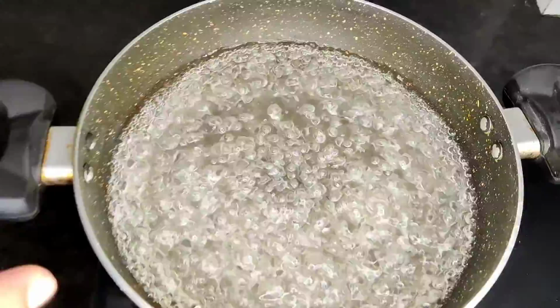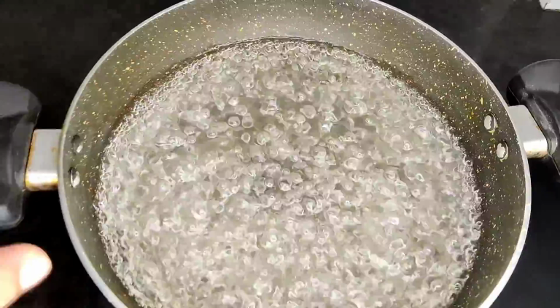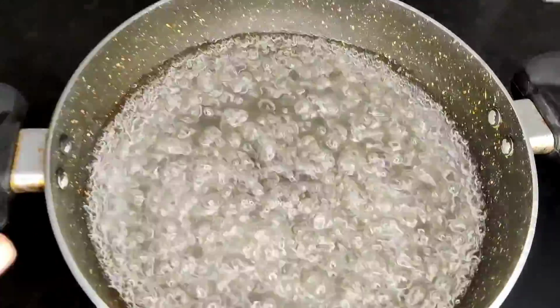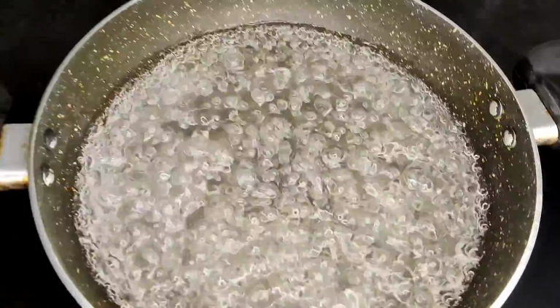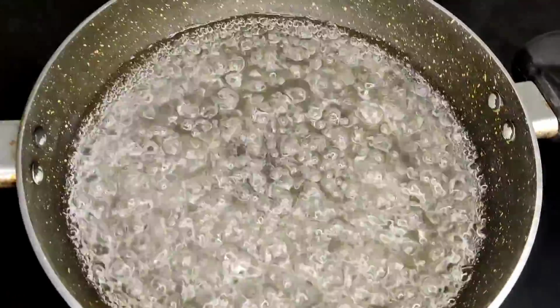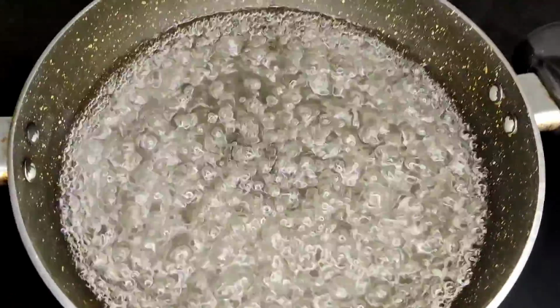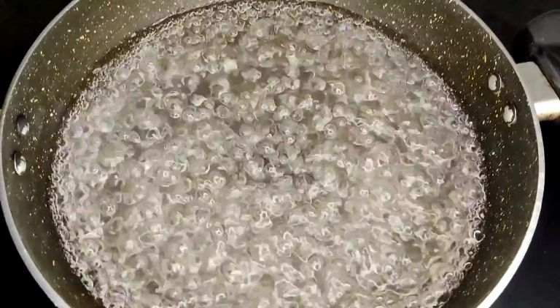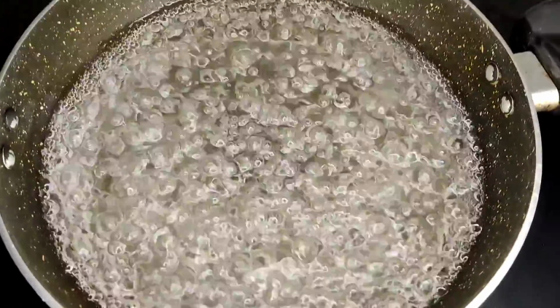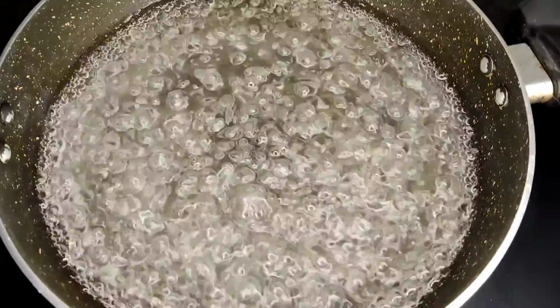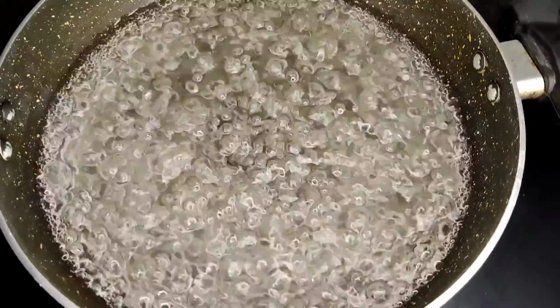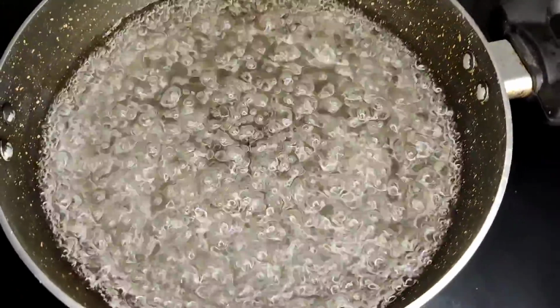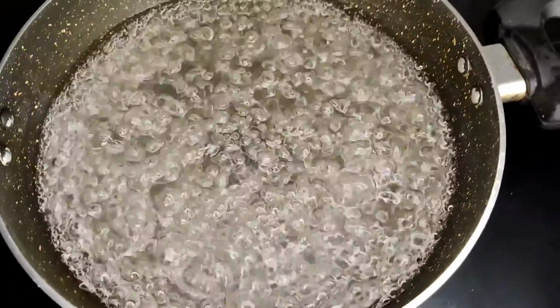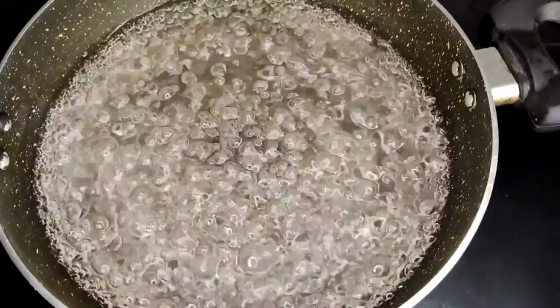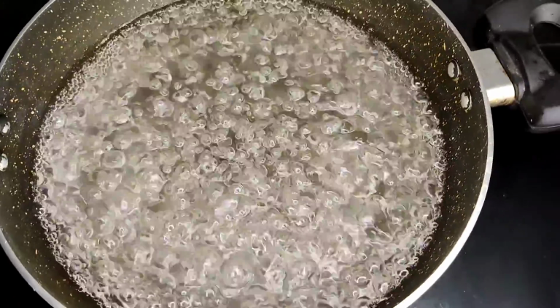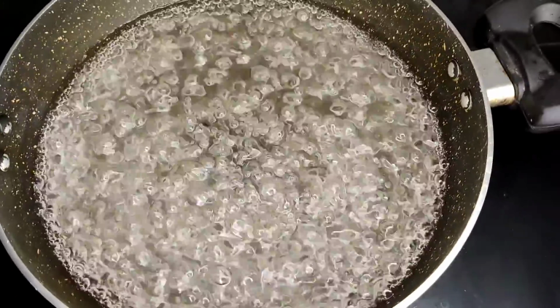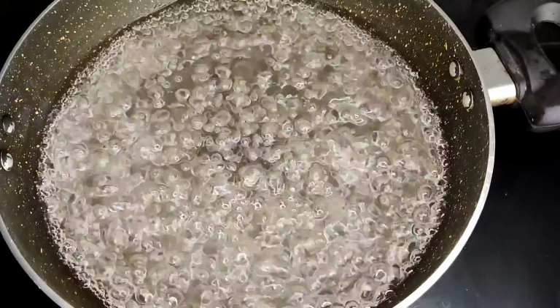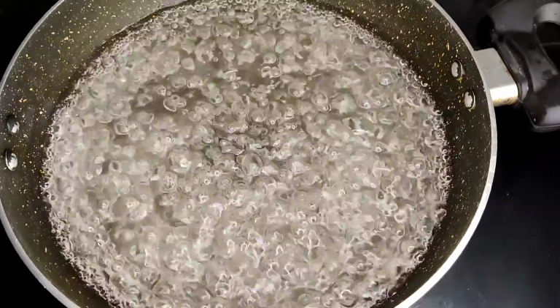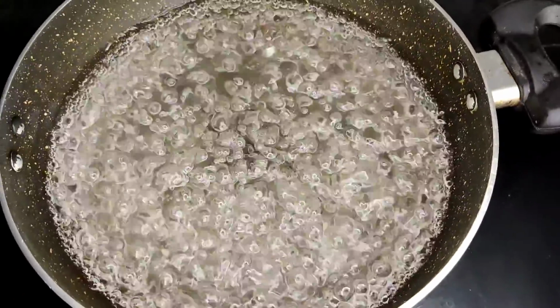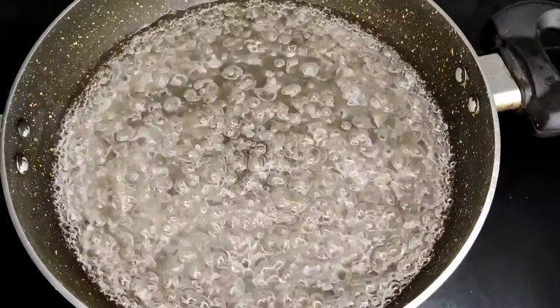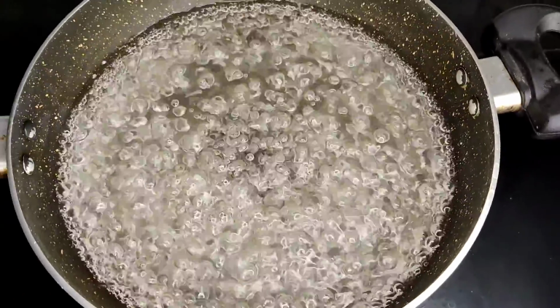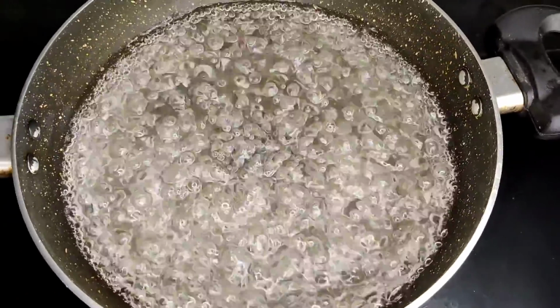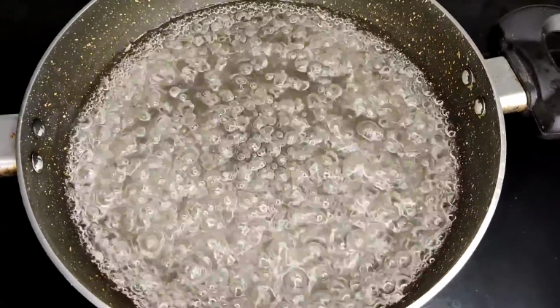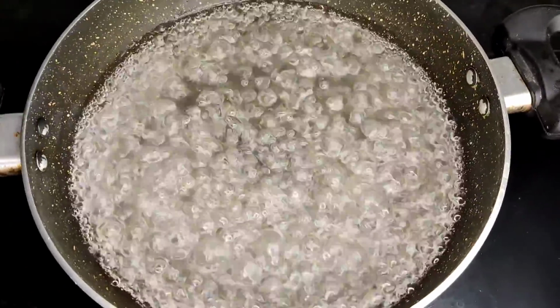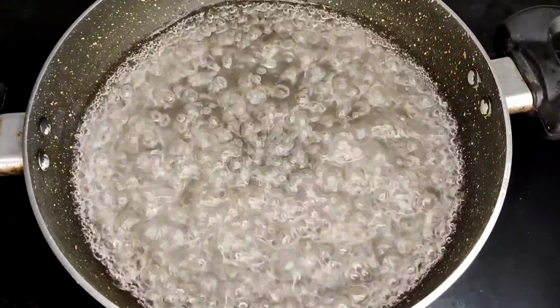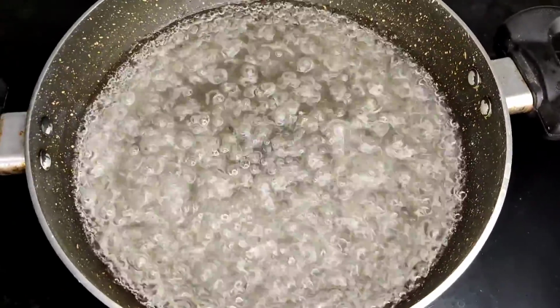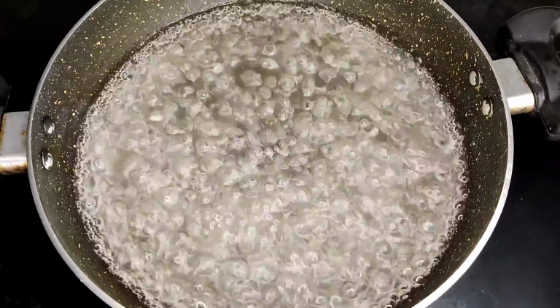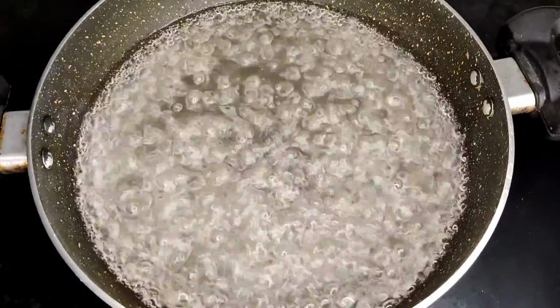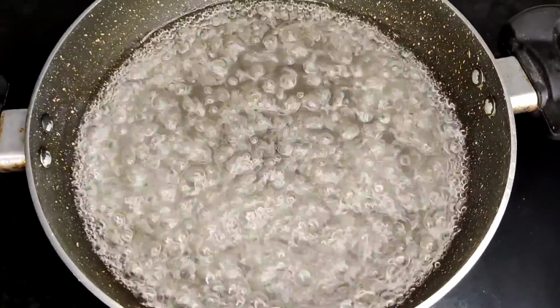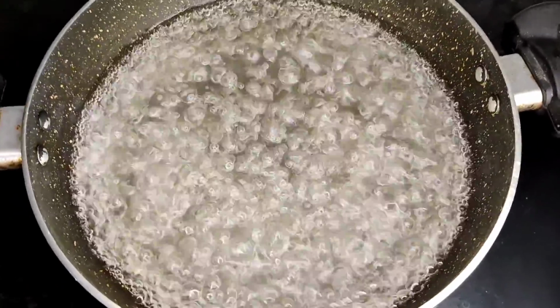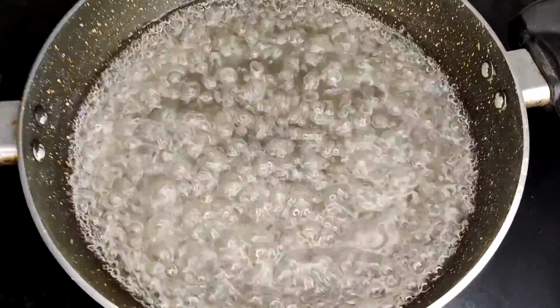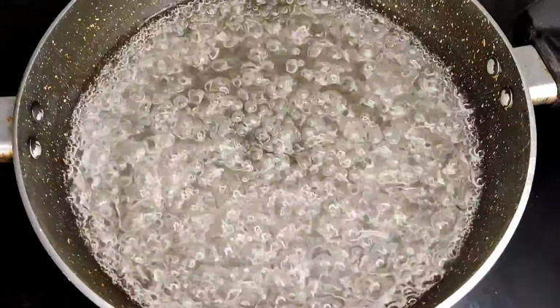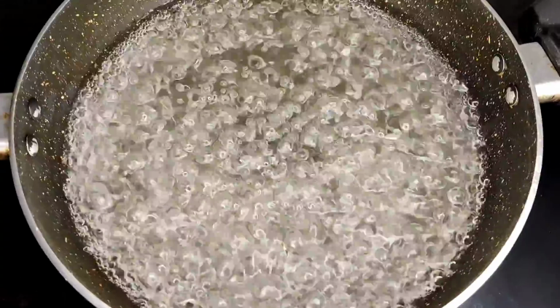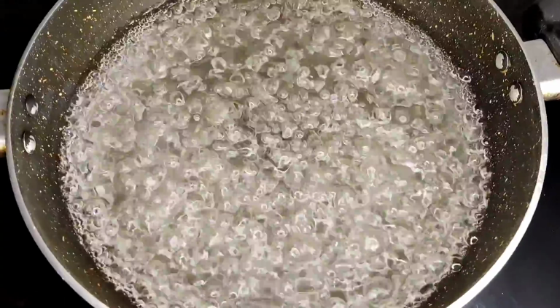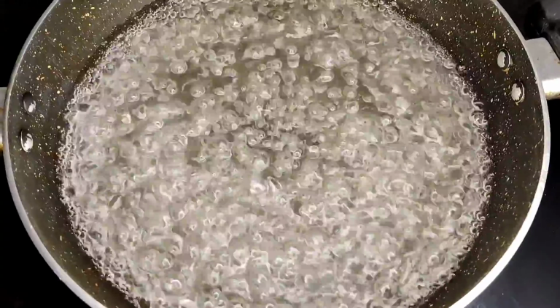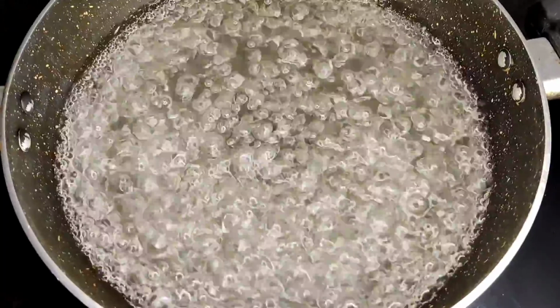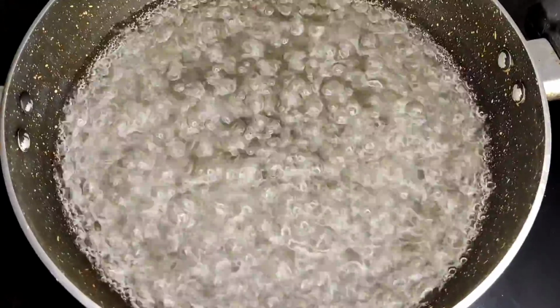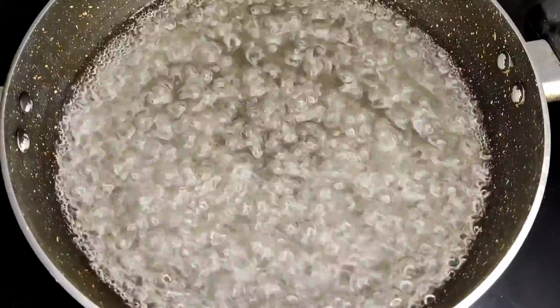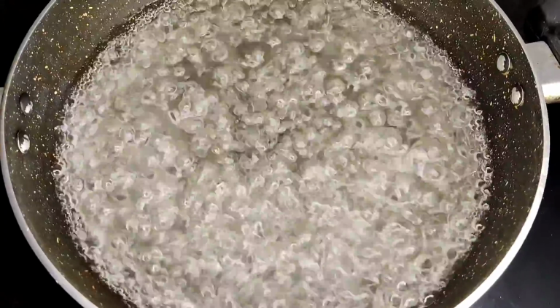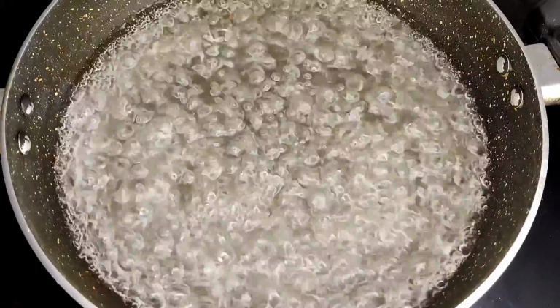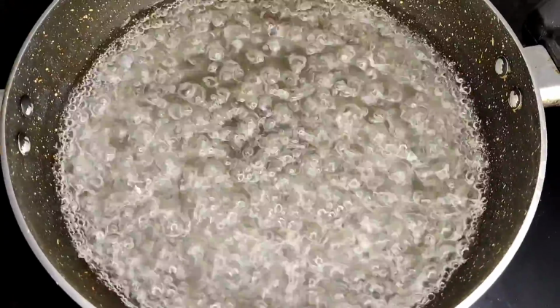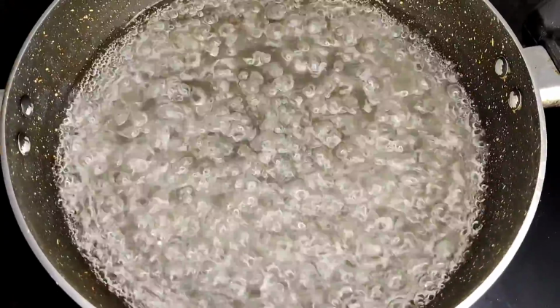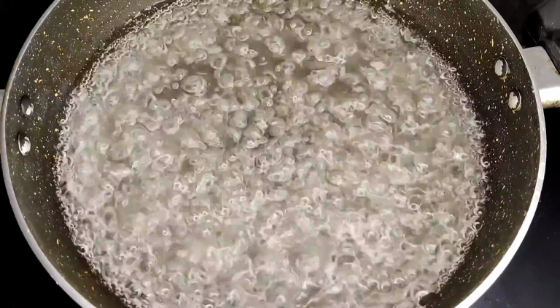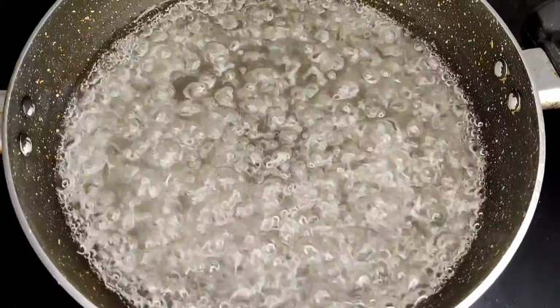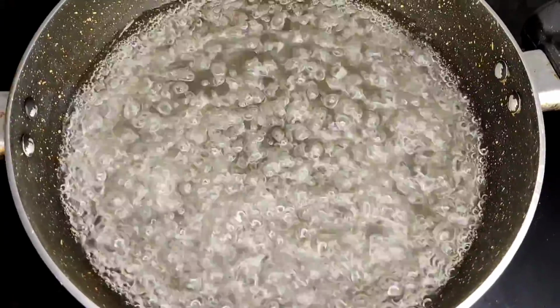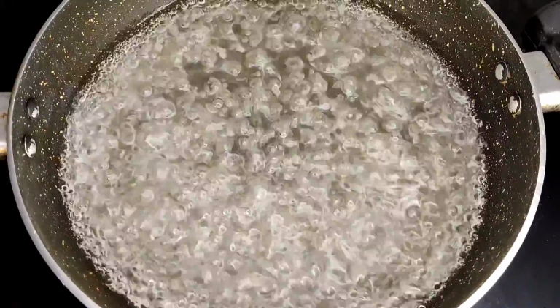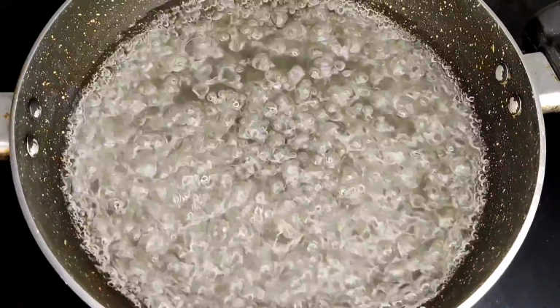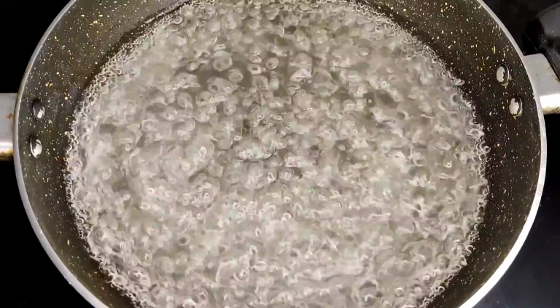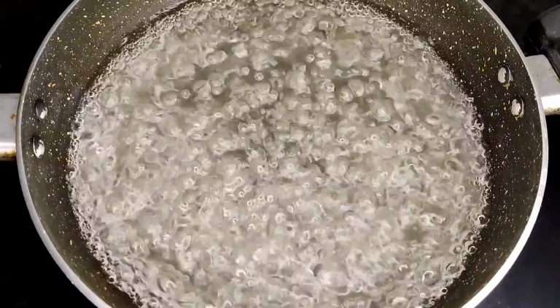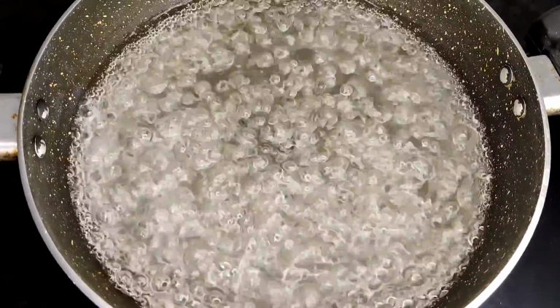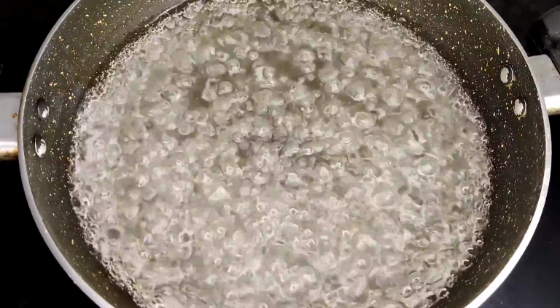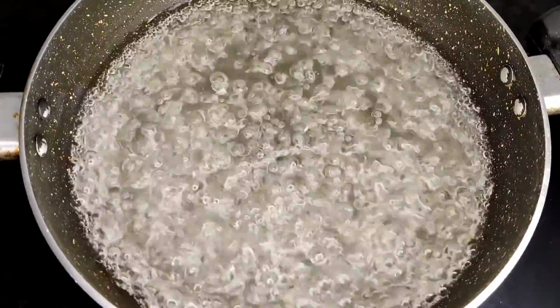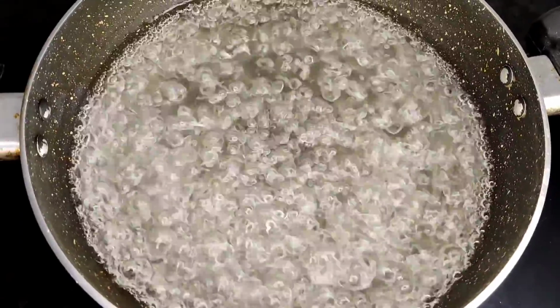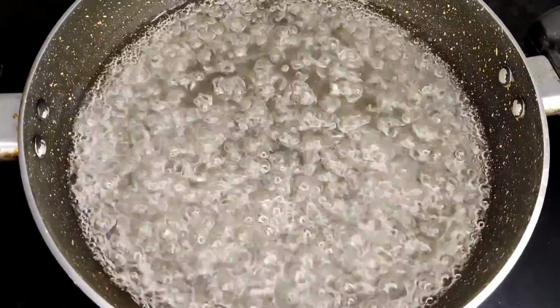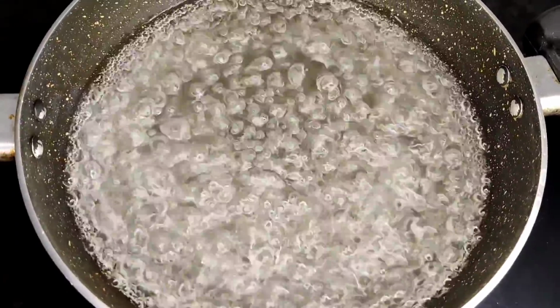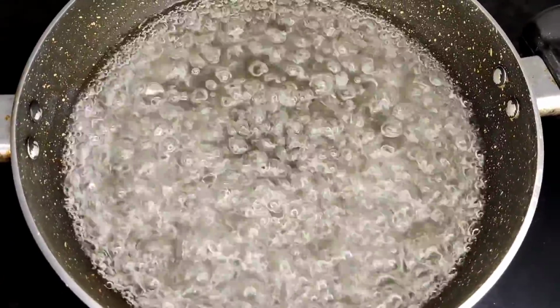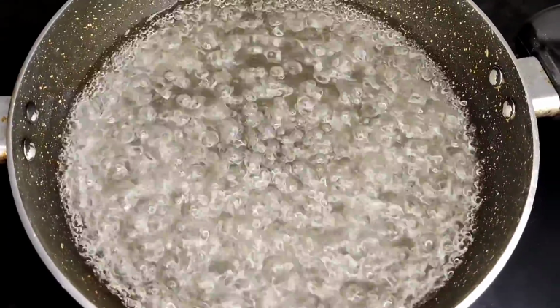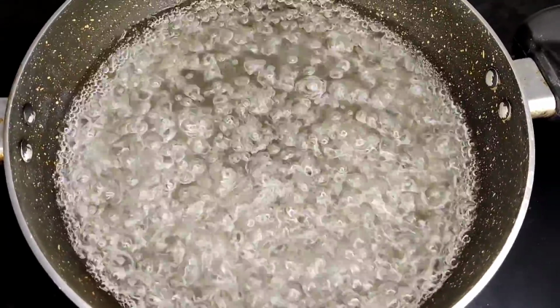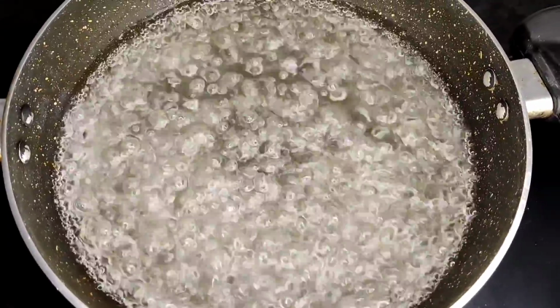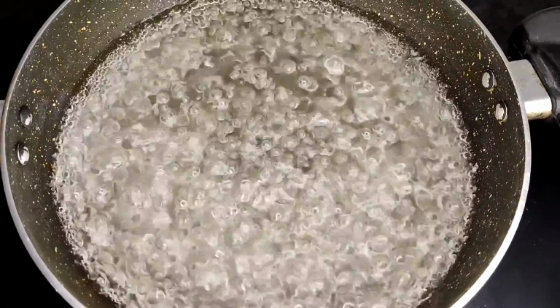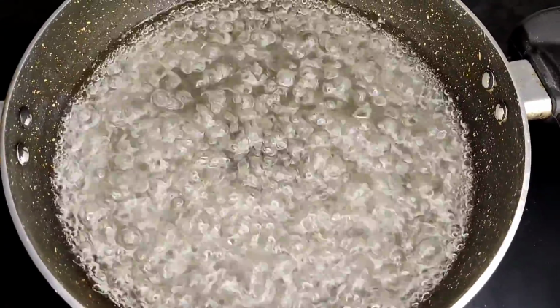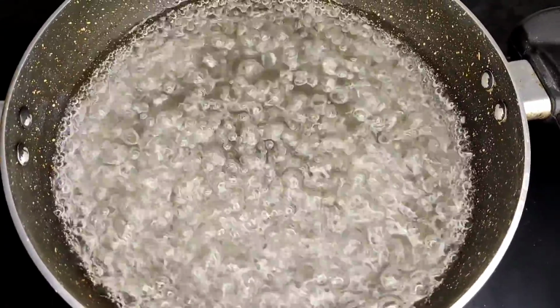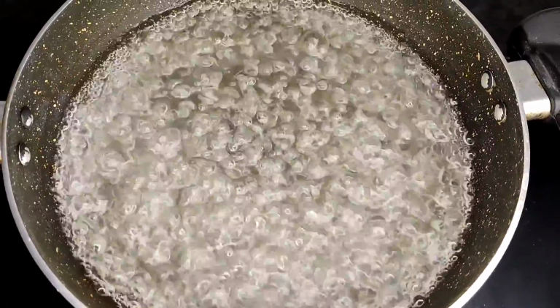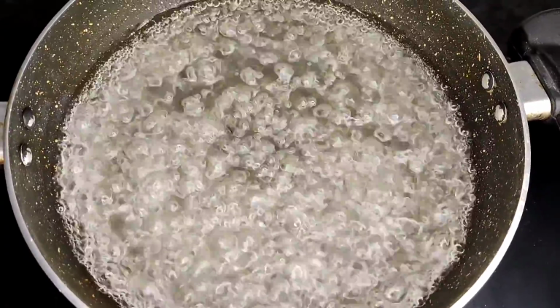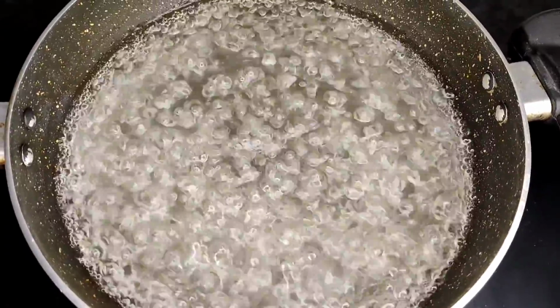The water has boiled now. What we'll do is turn off the gas and cover it with a lid for five minutes.